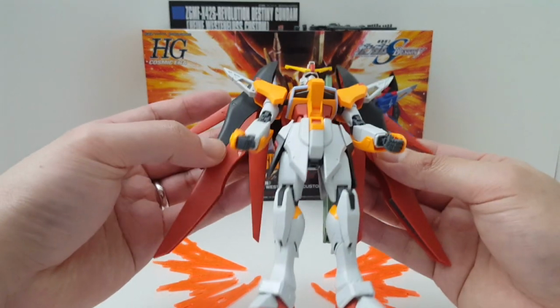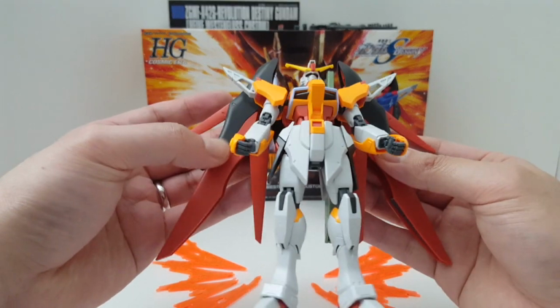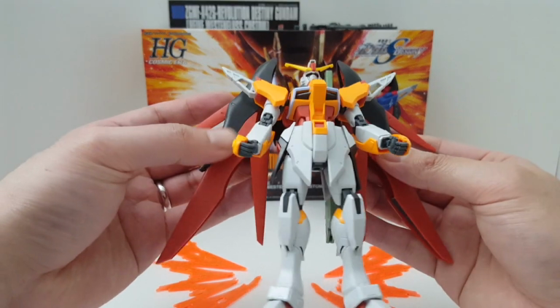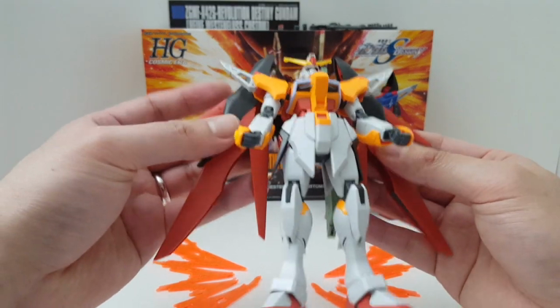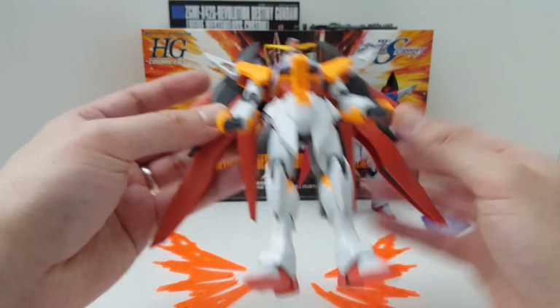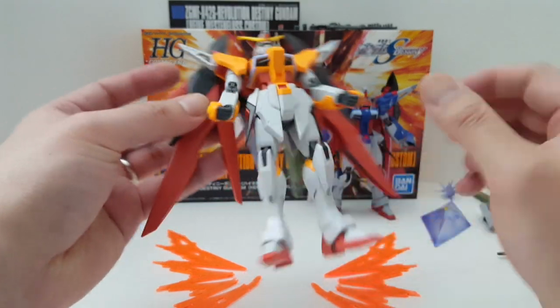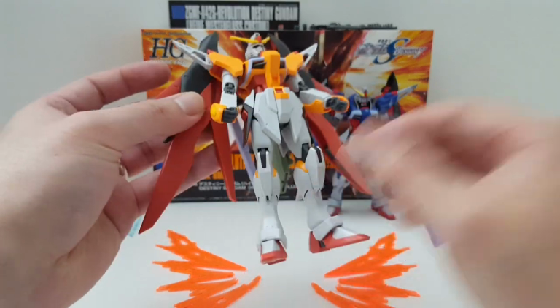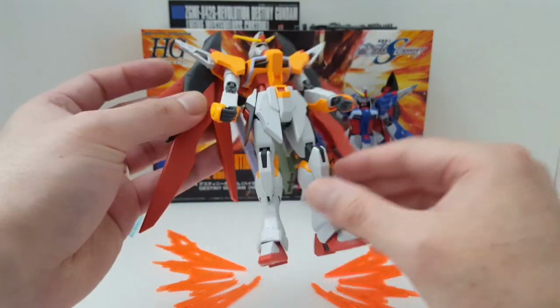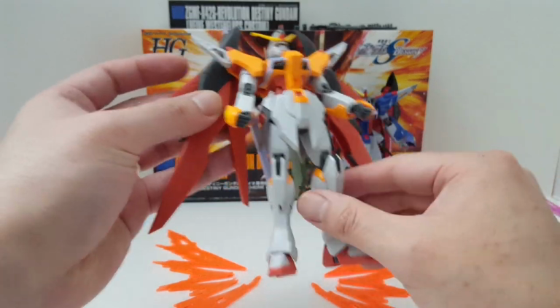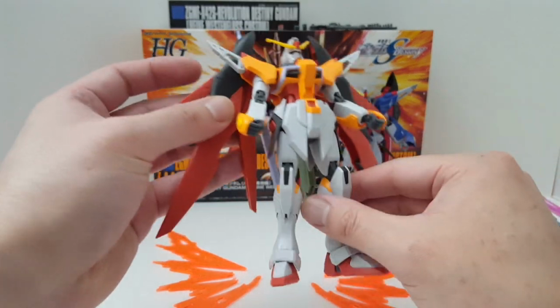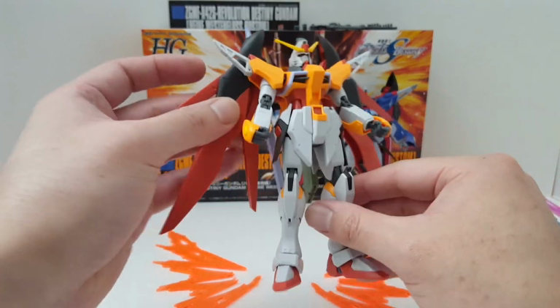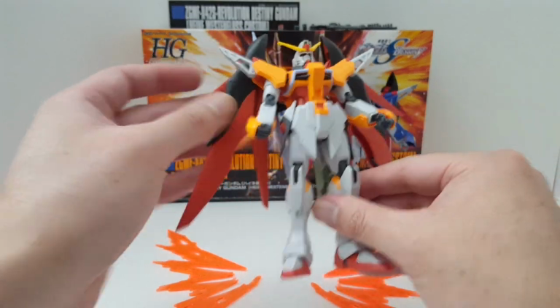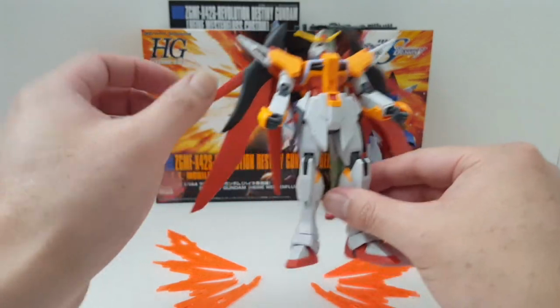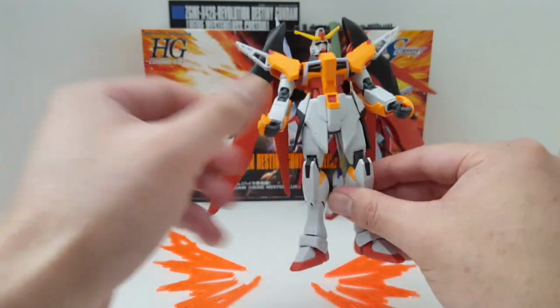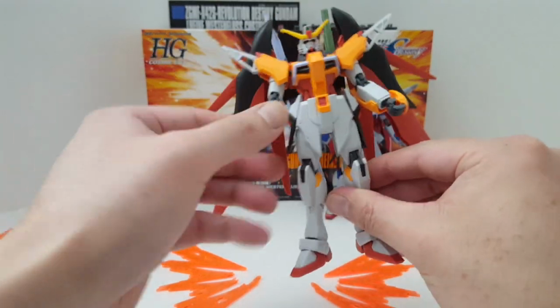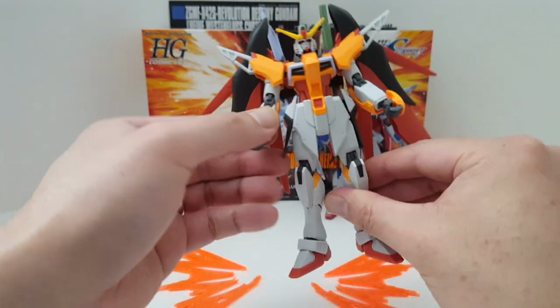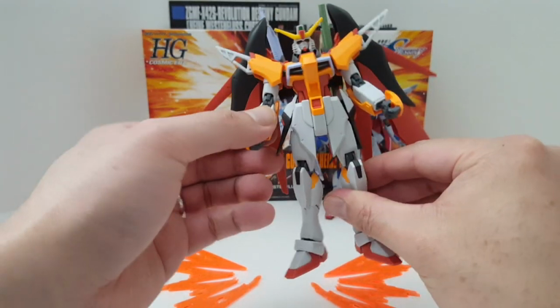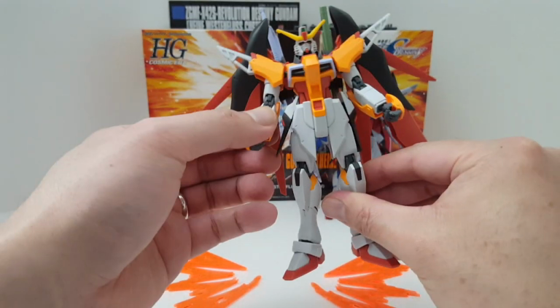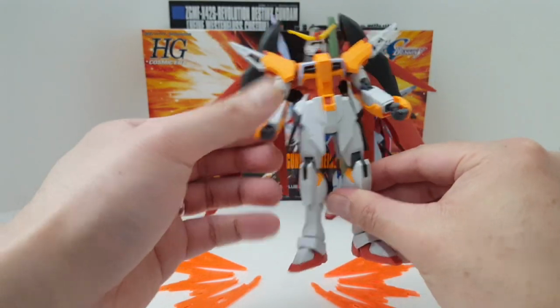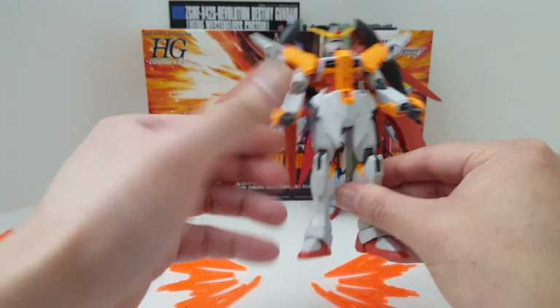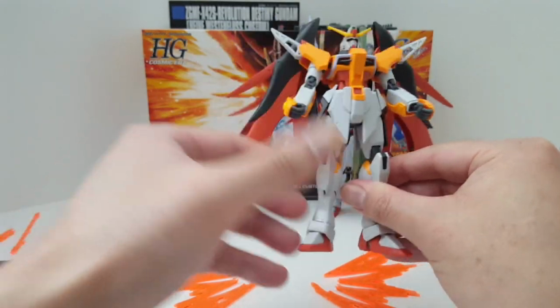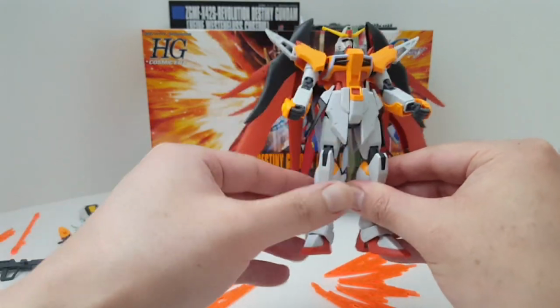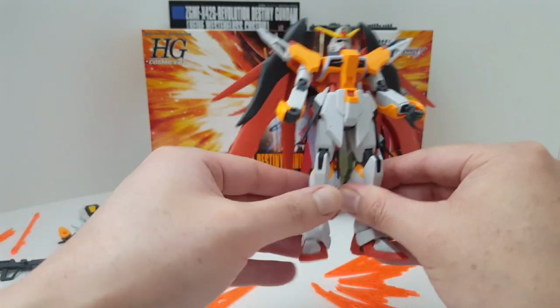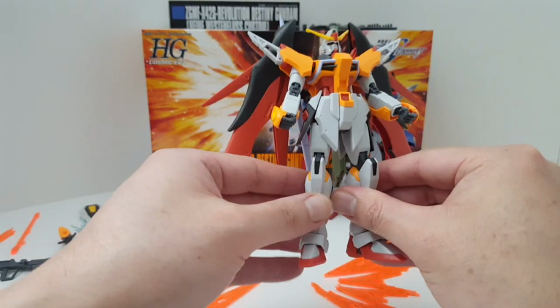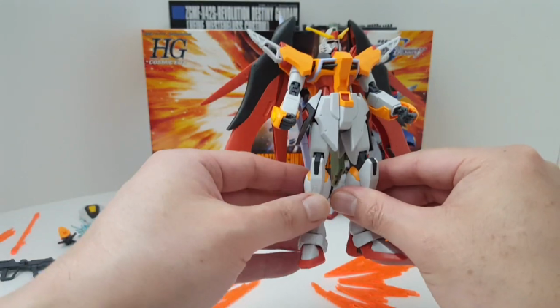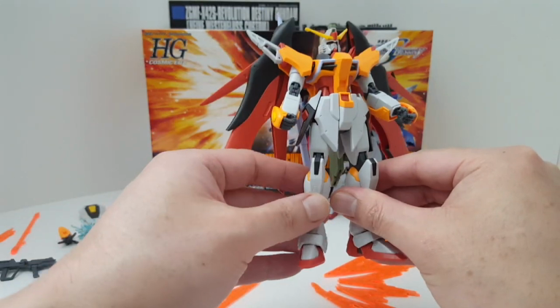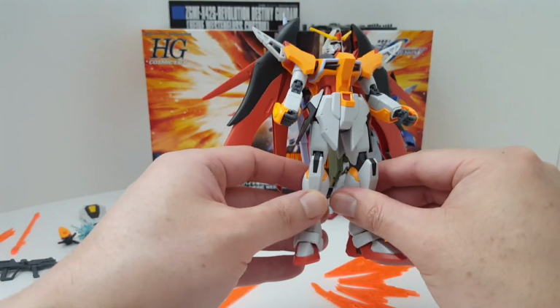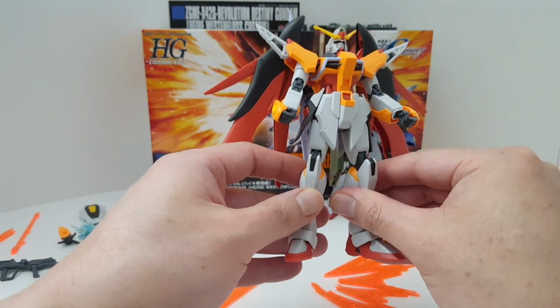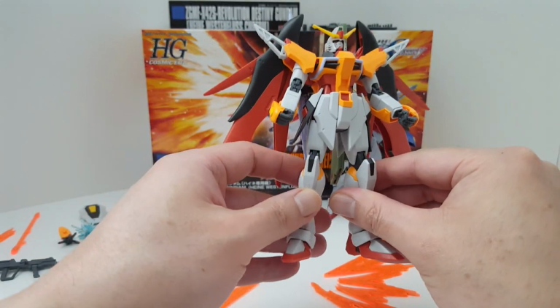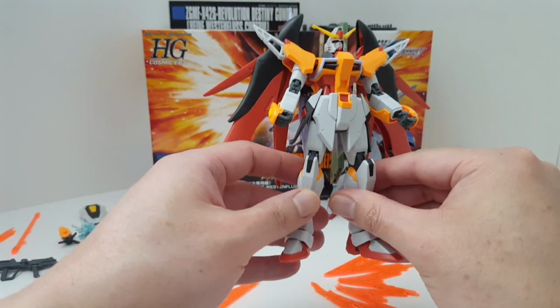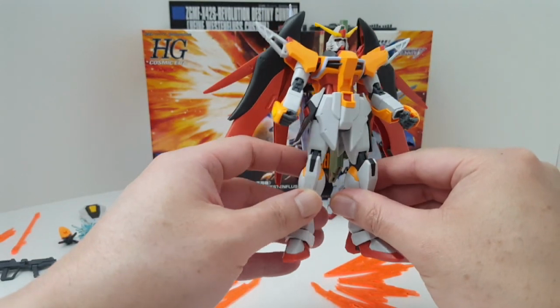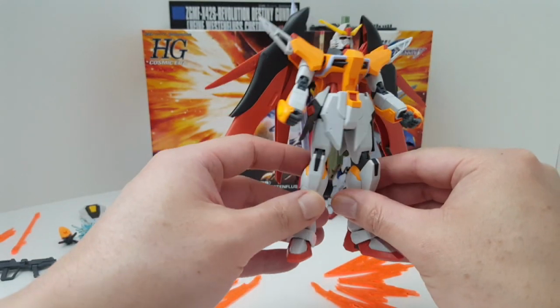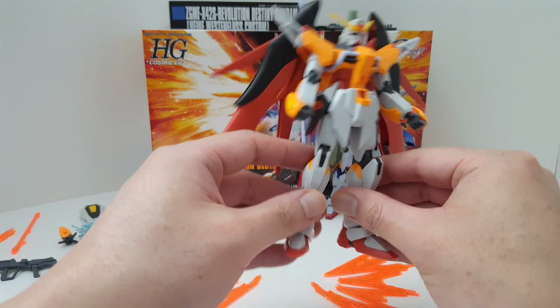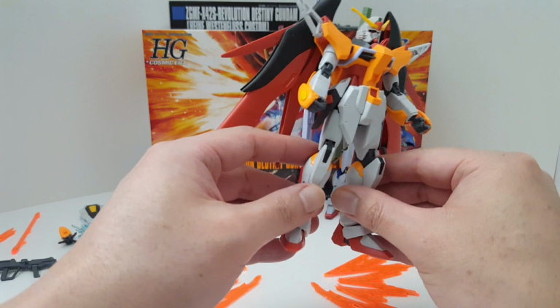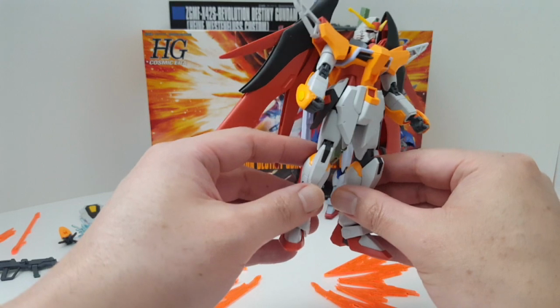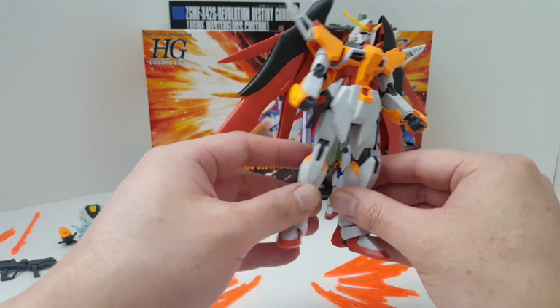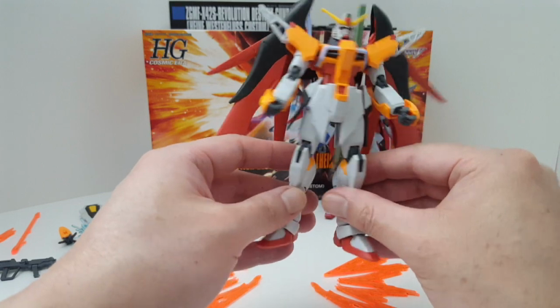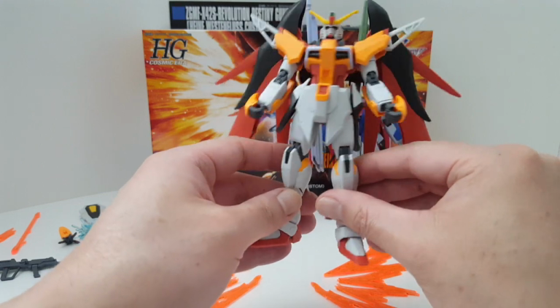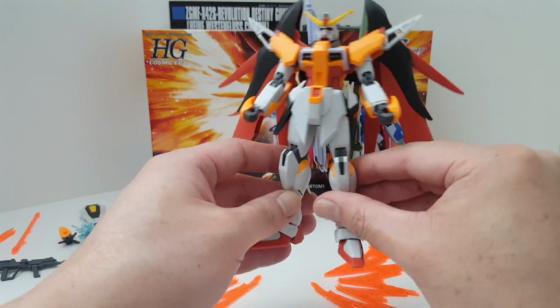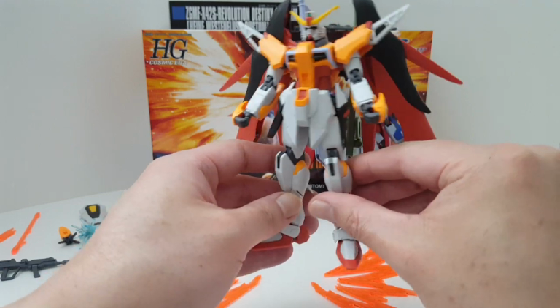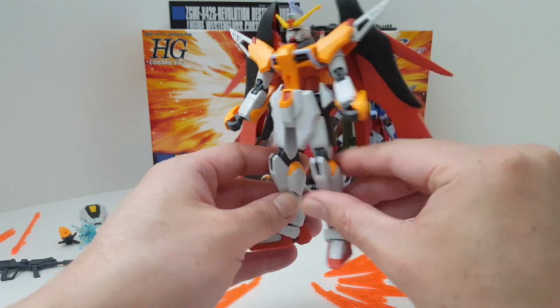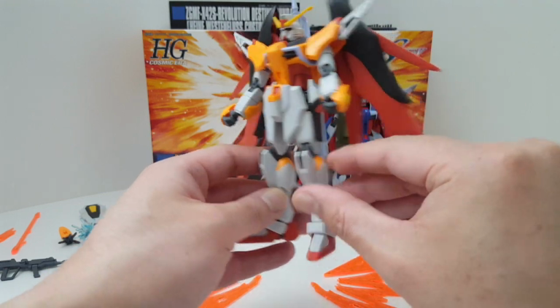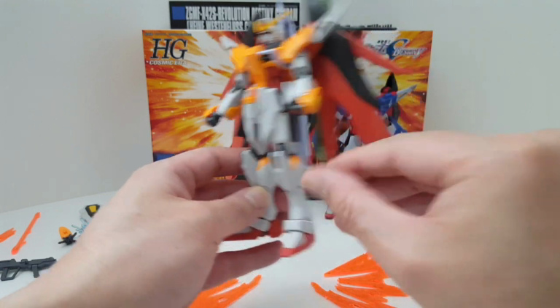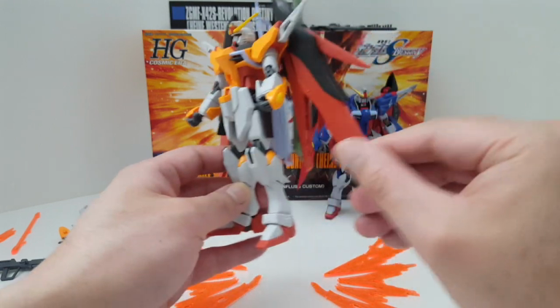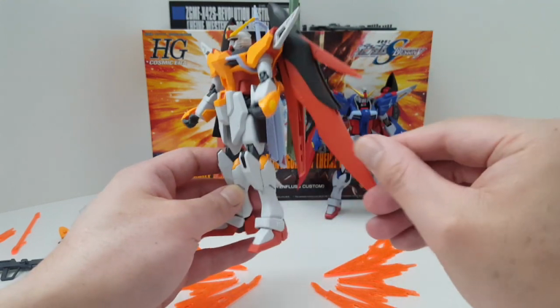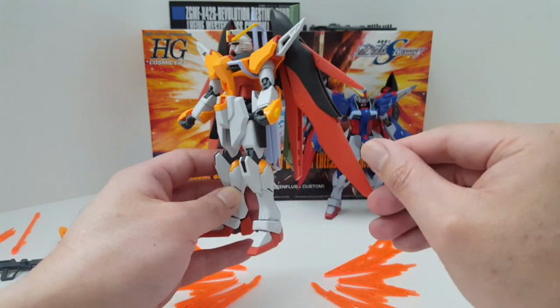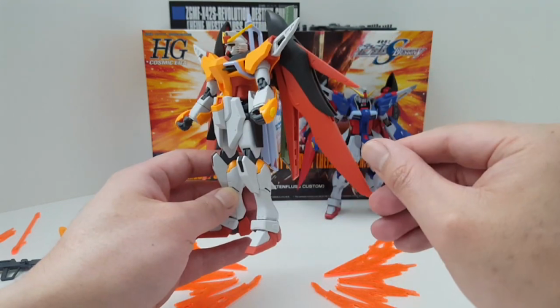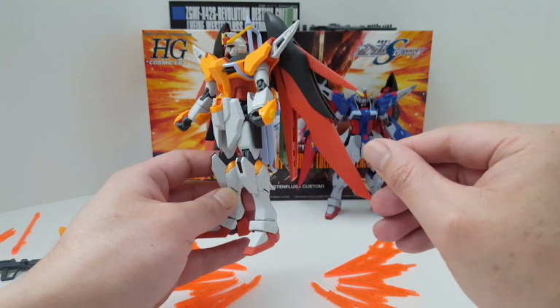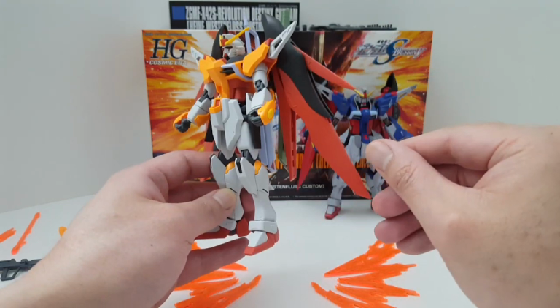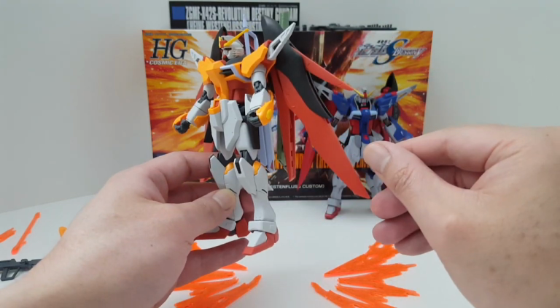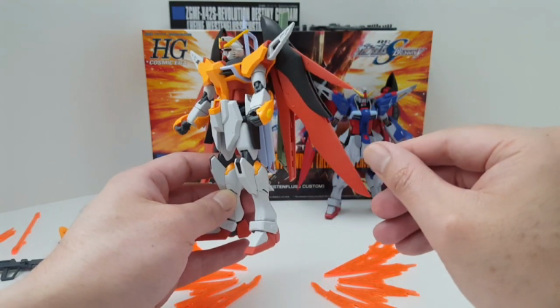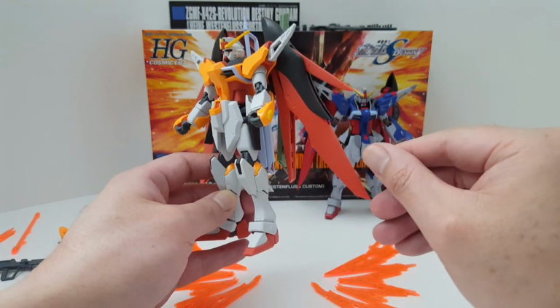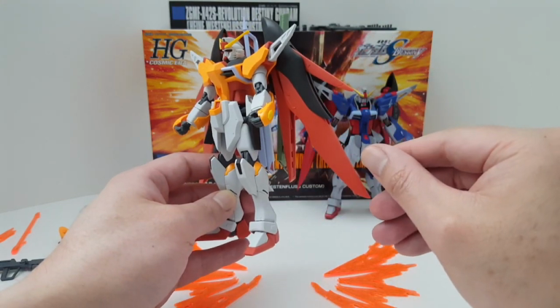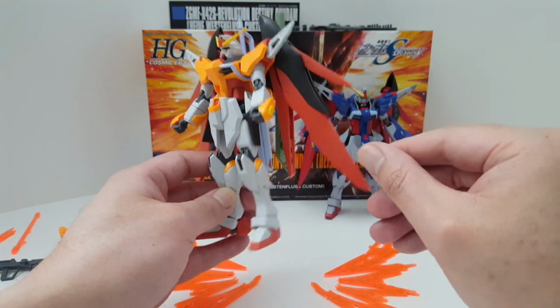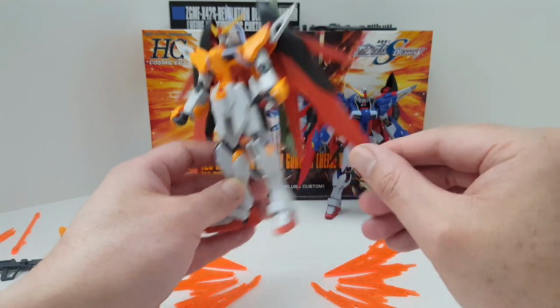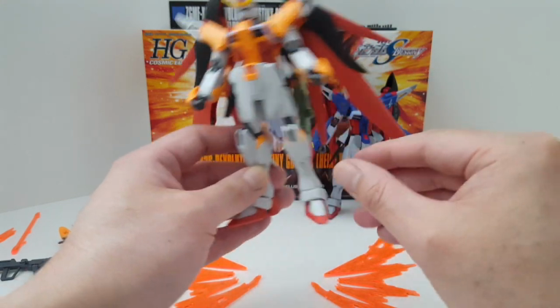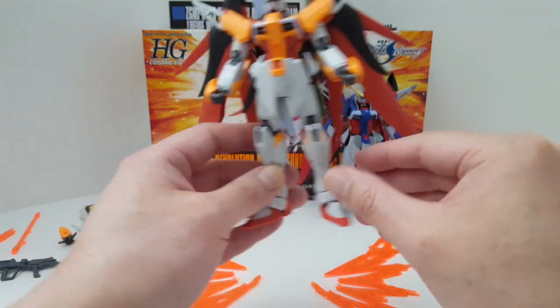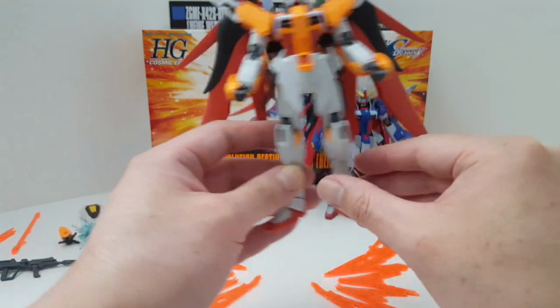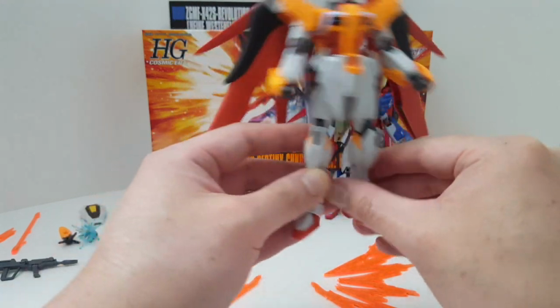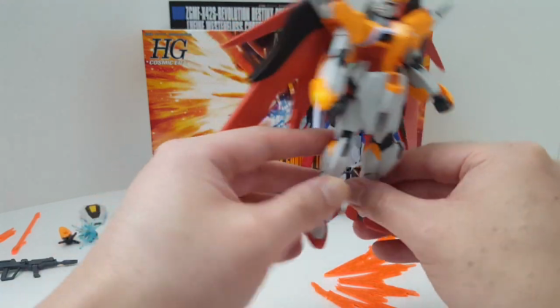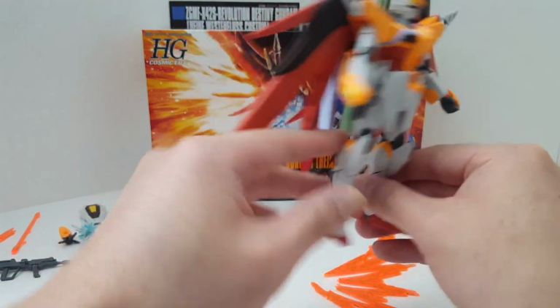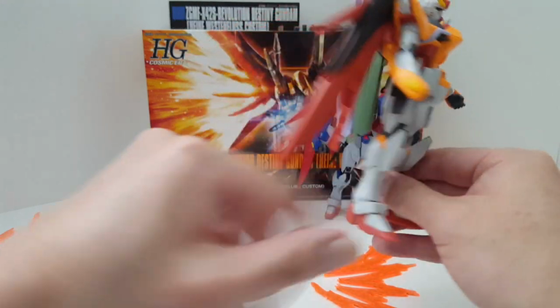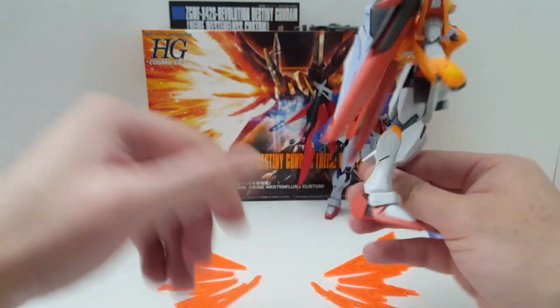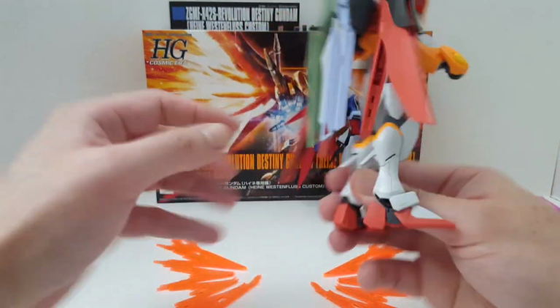Still, this is a fun kit for 25 to 35 bucks. I say this is definitely a buy.